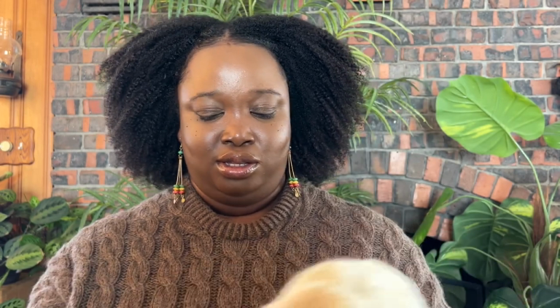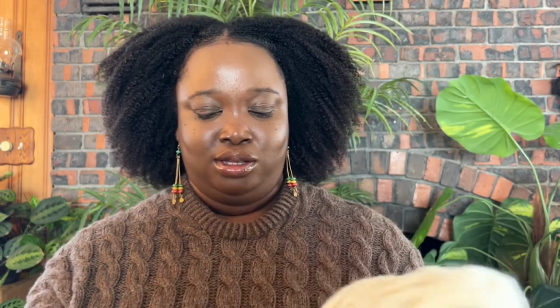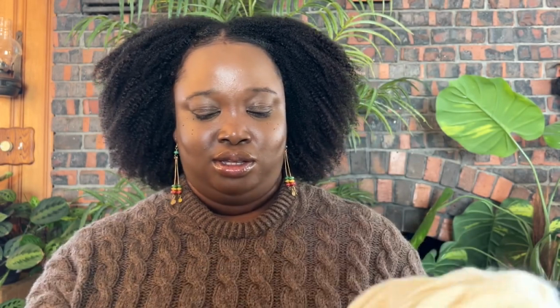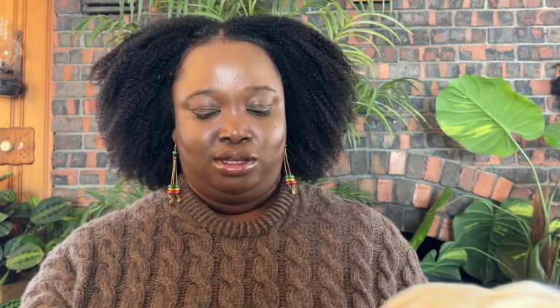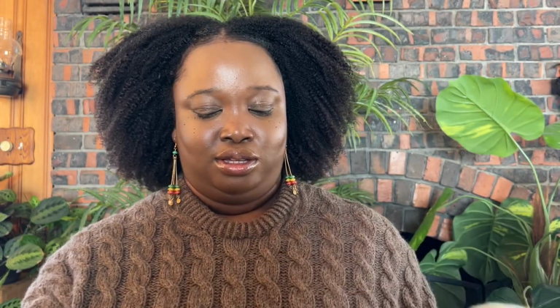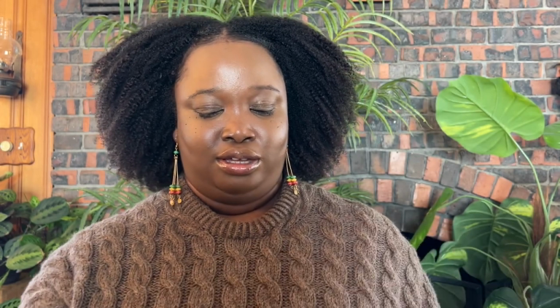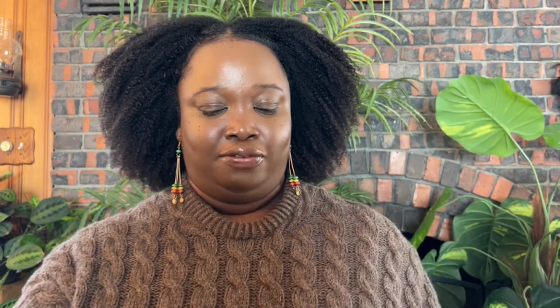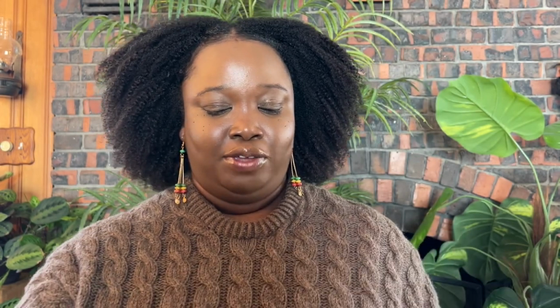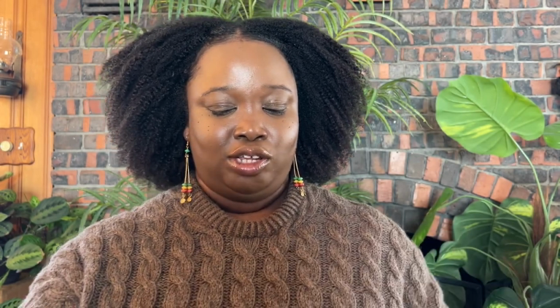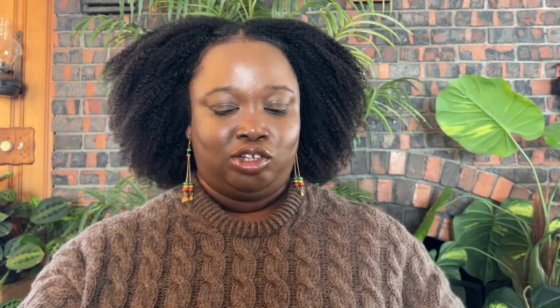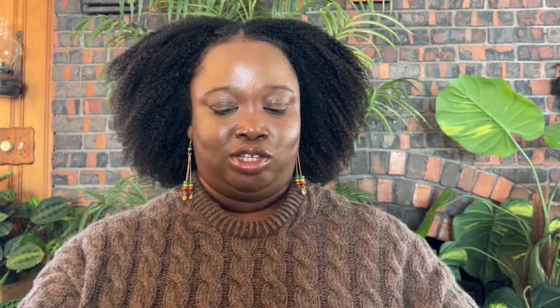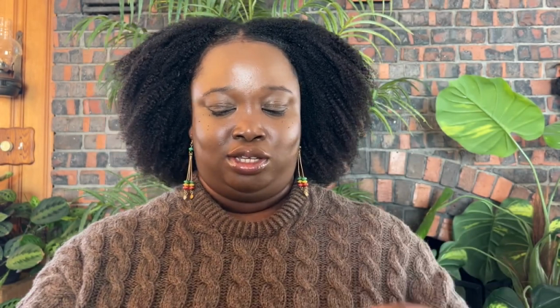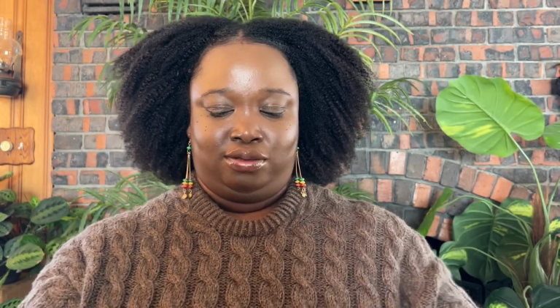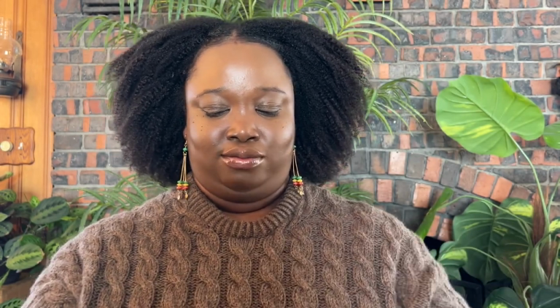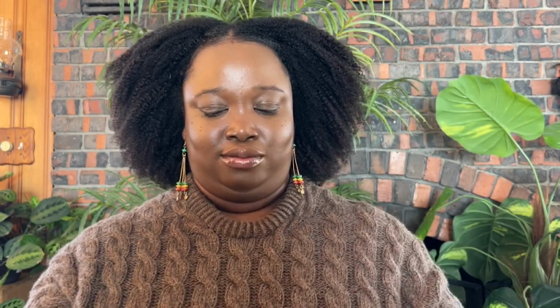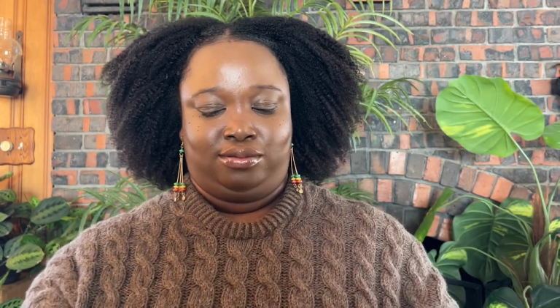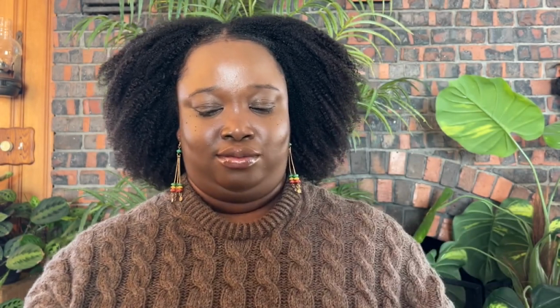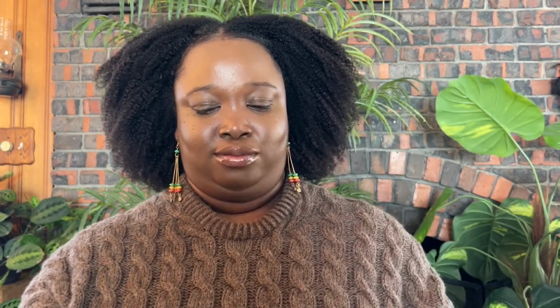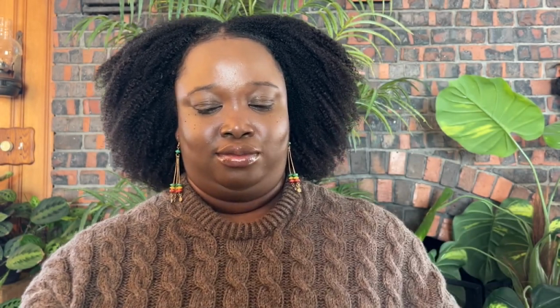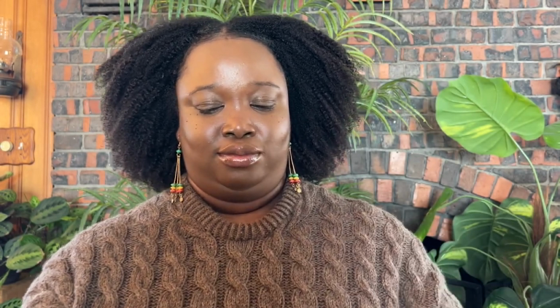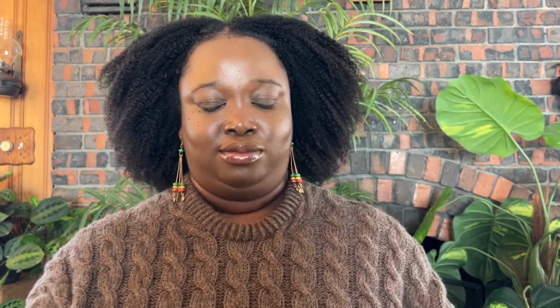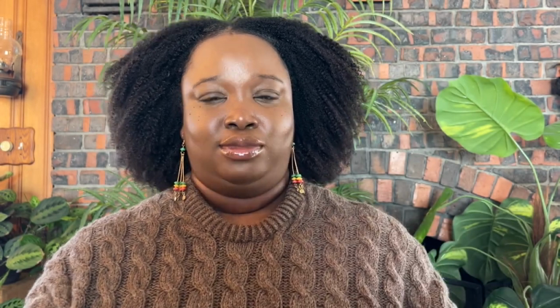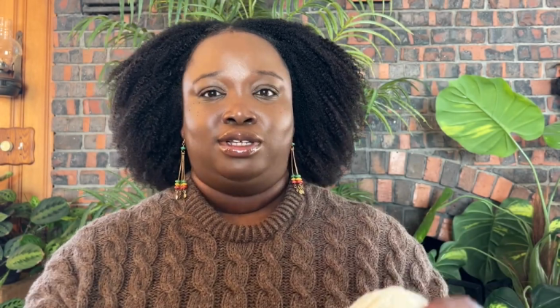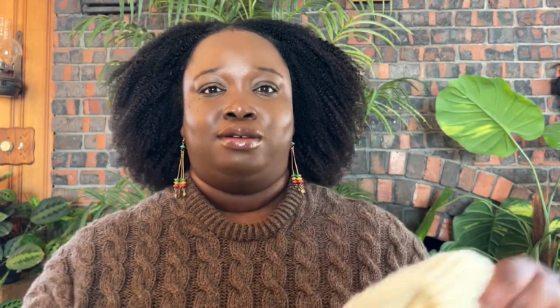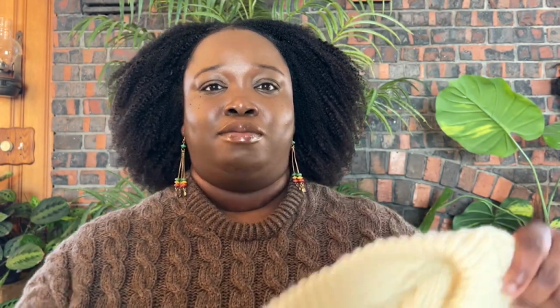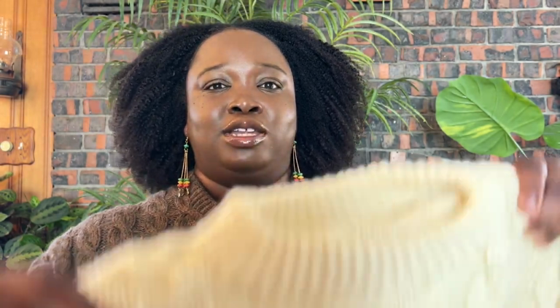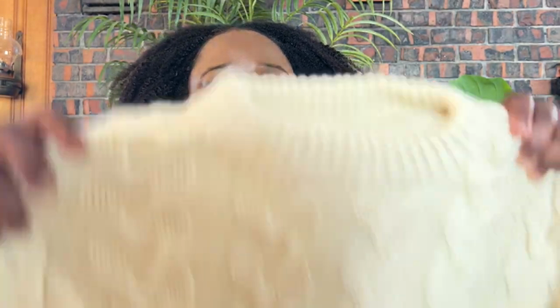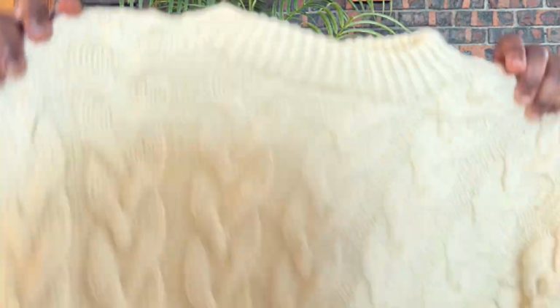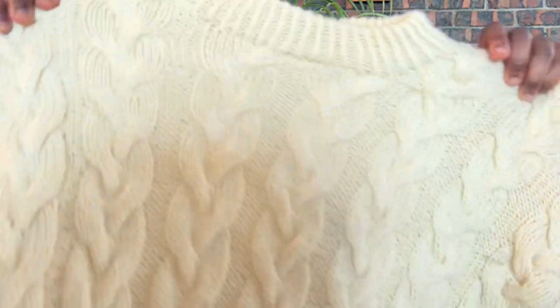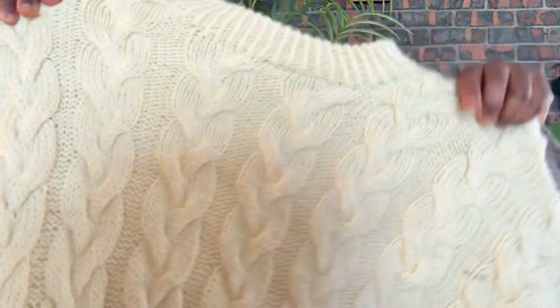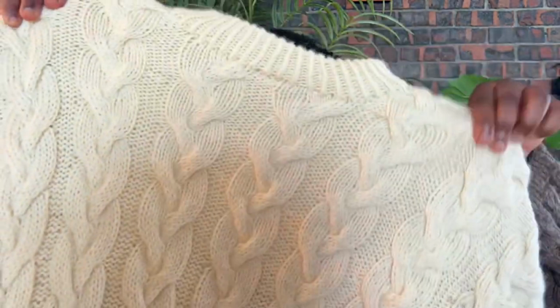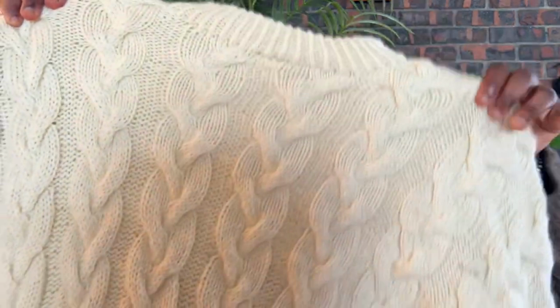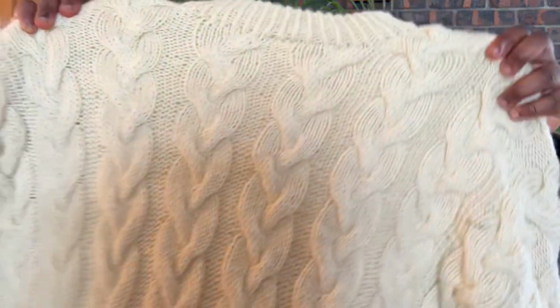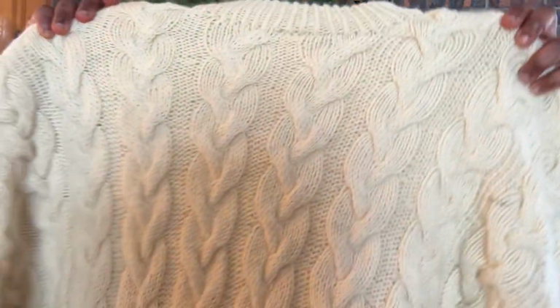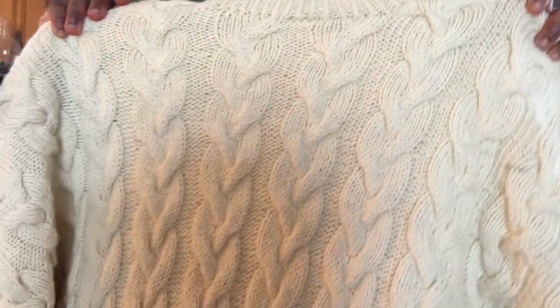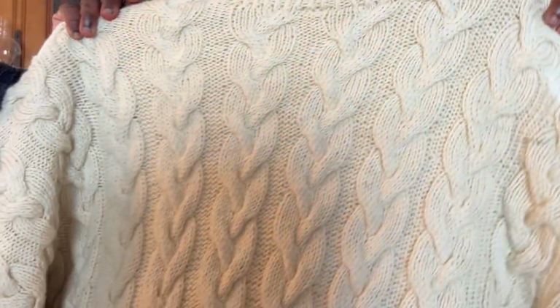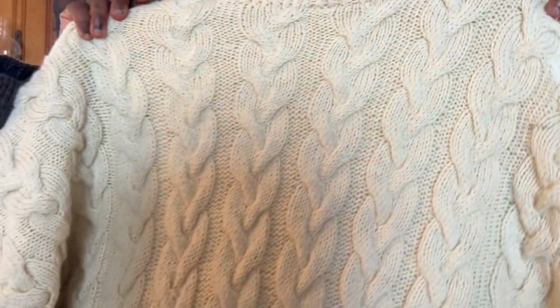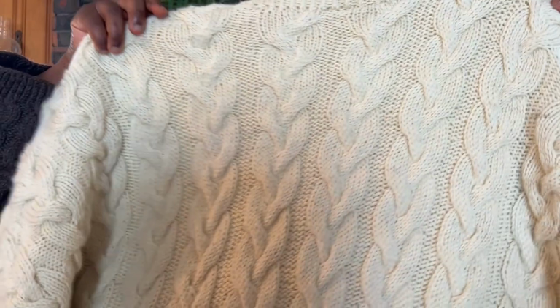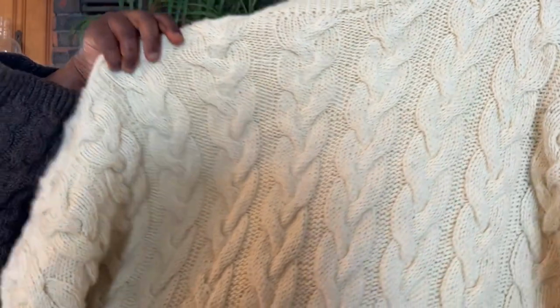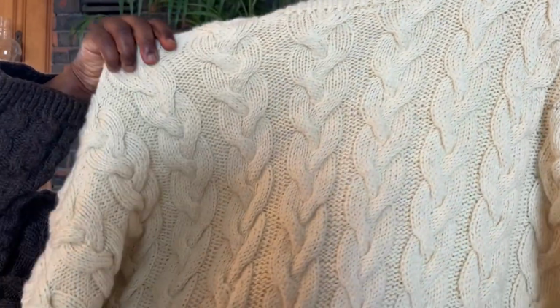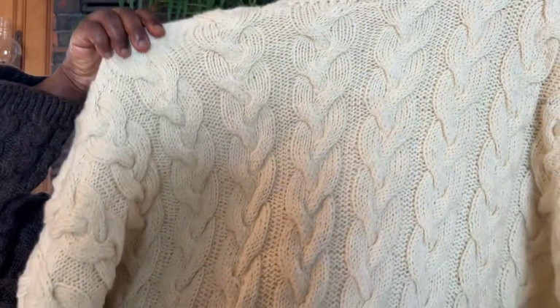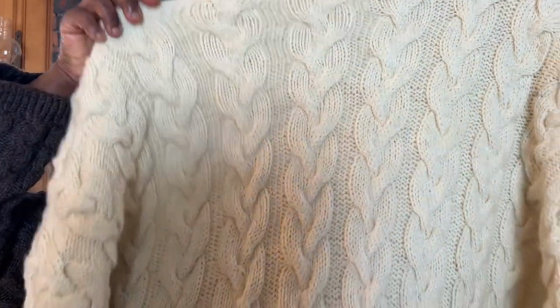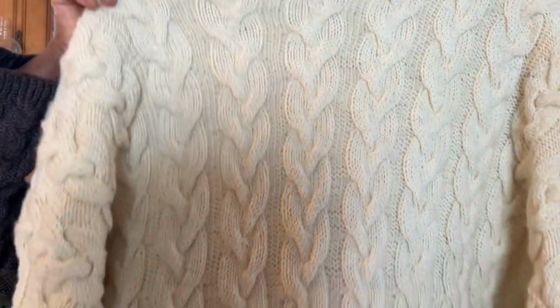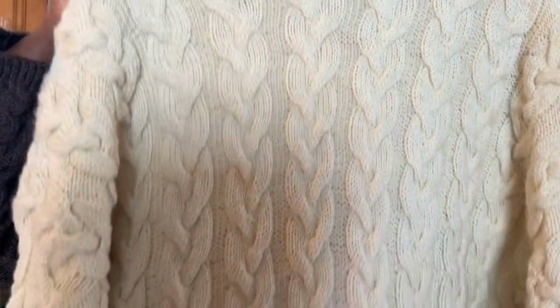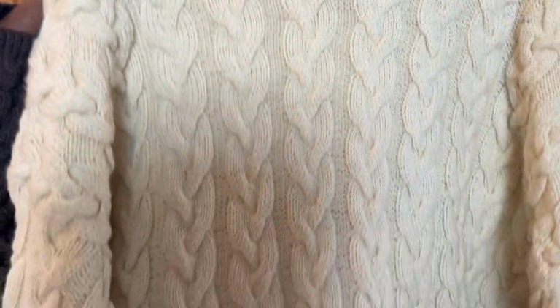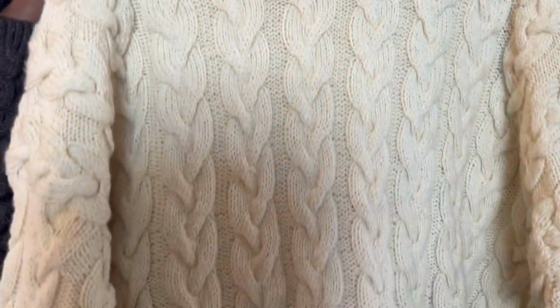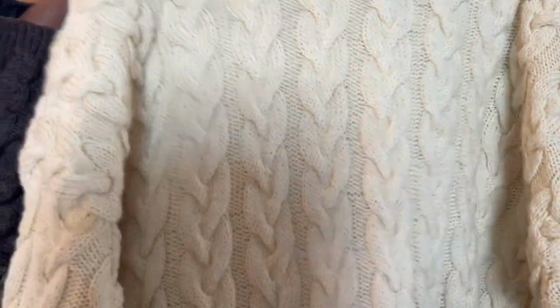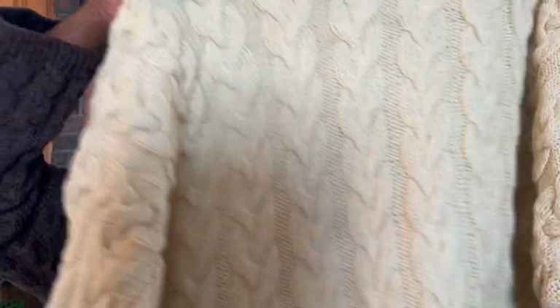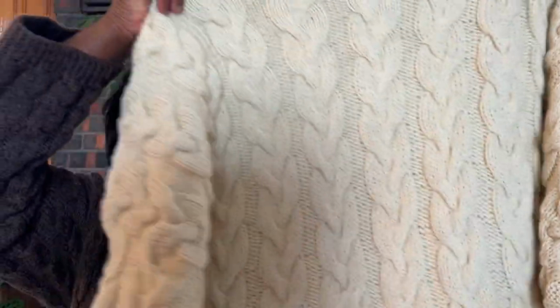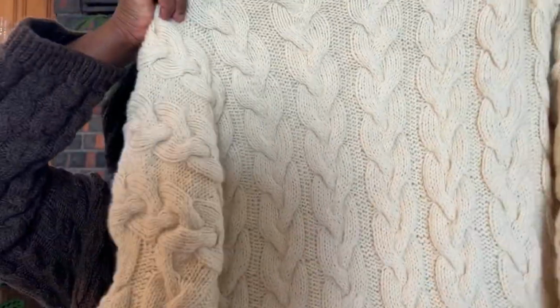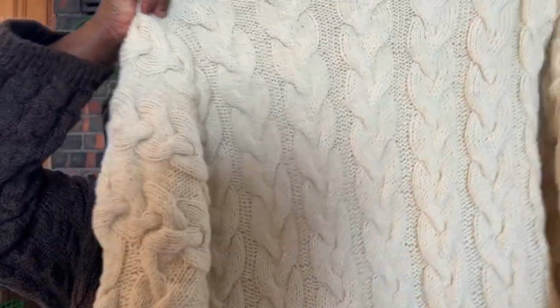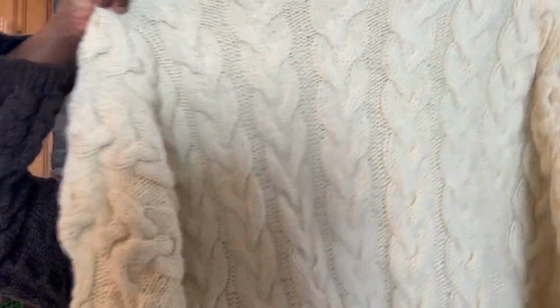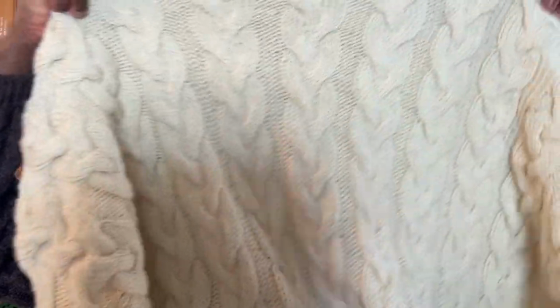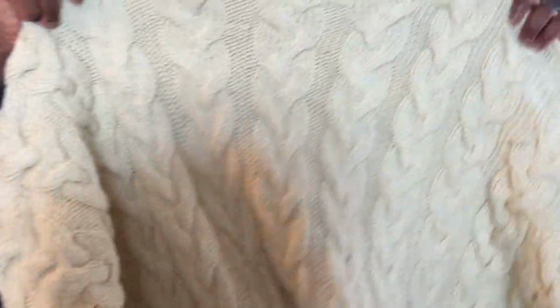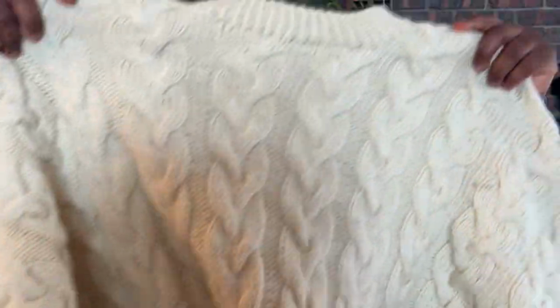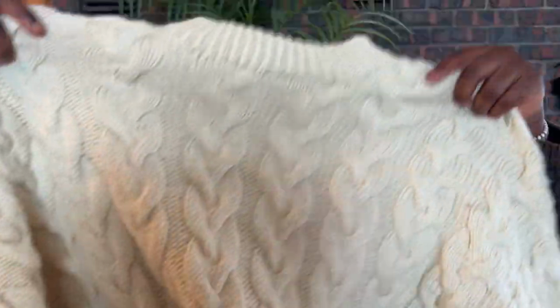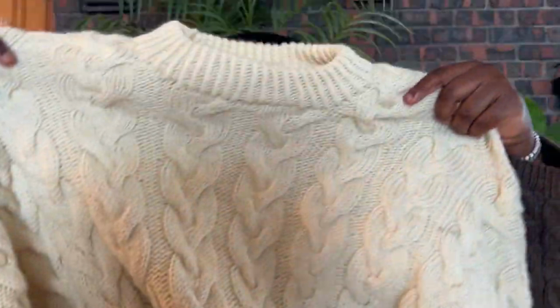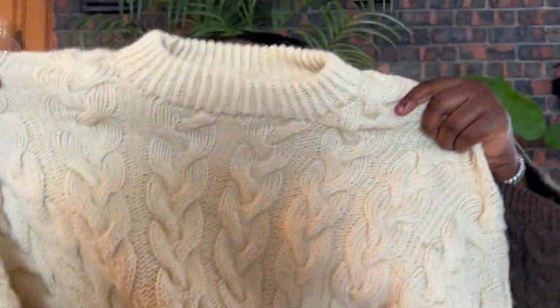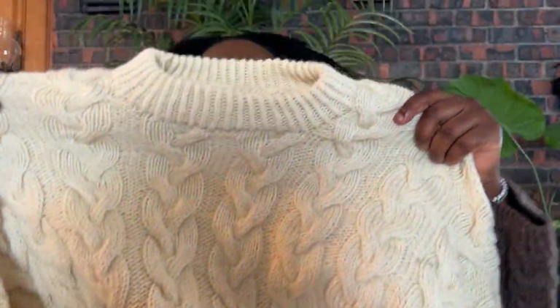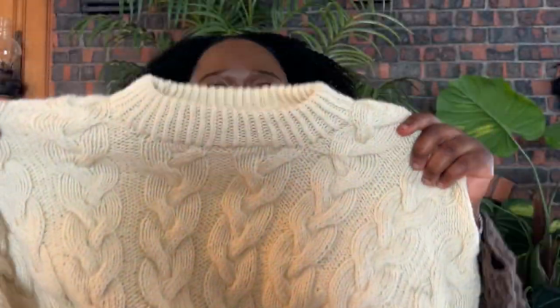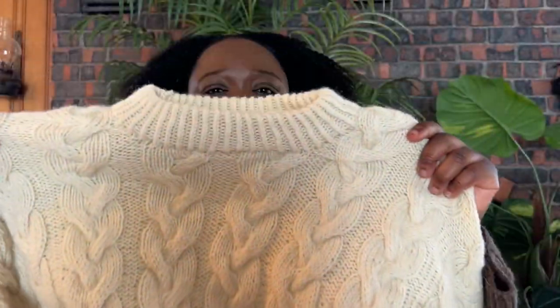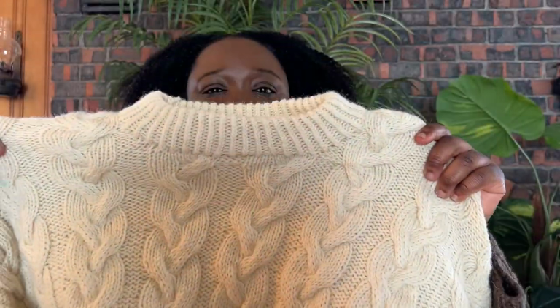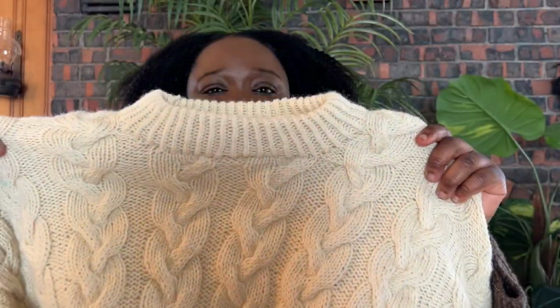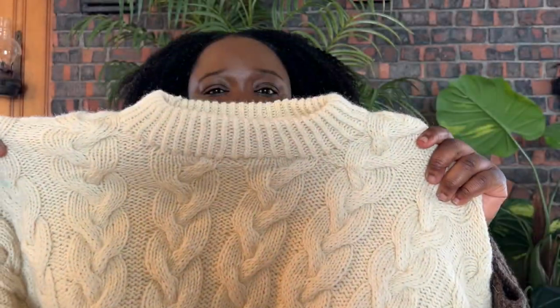I finished it — my Nolato sweater. It's all done.